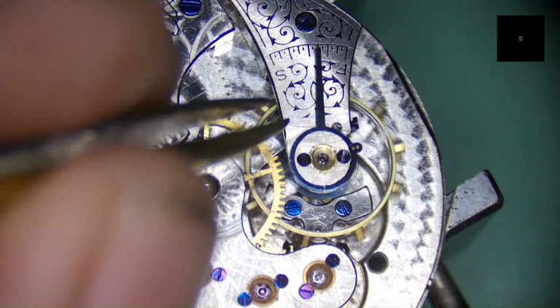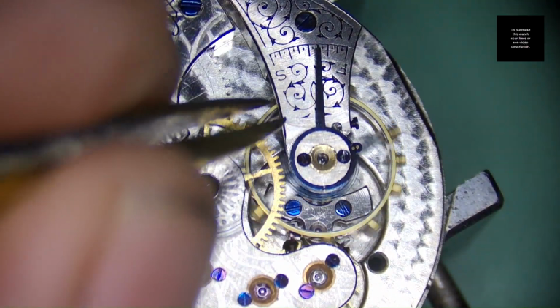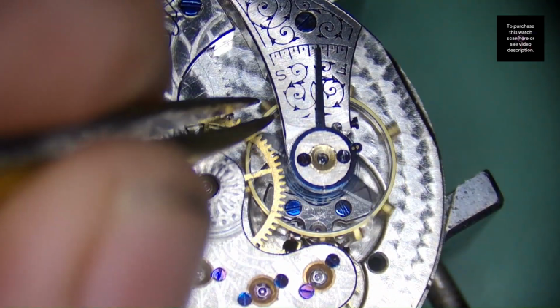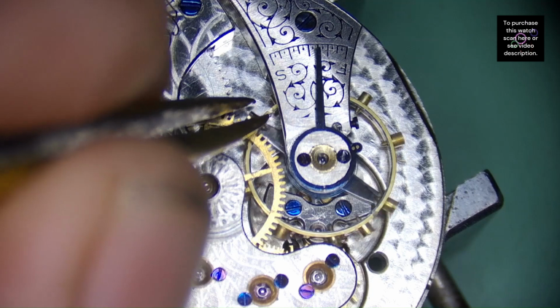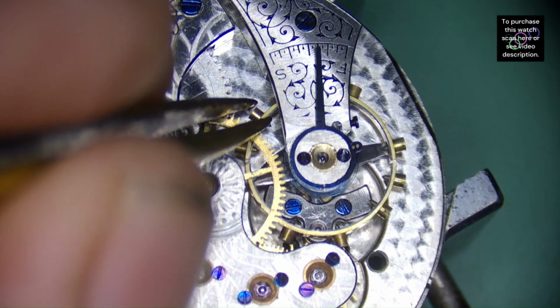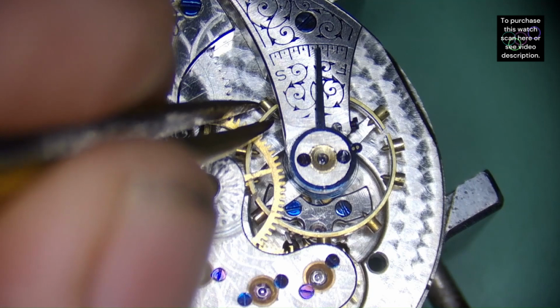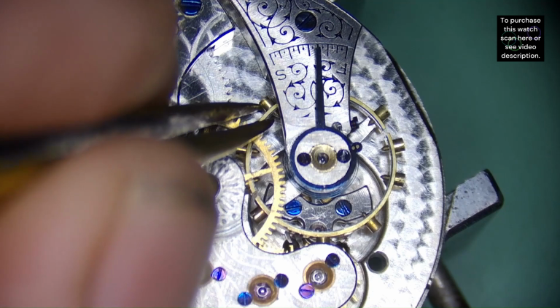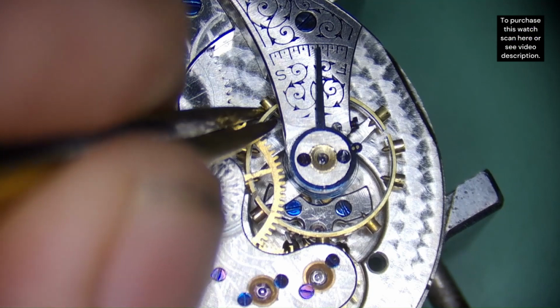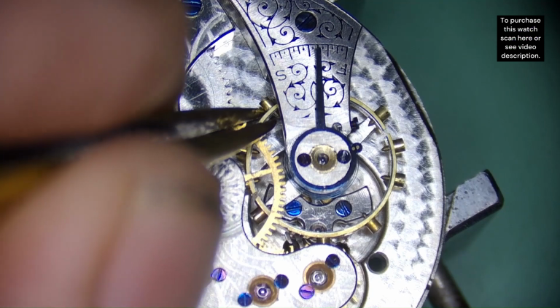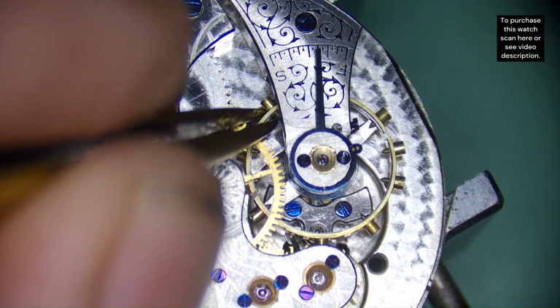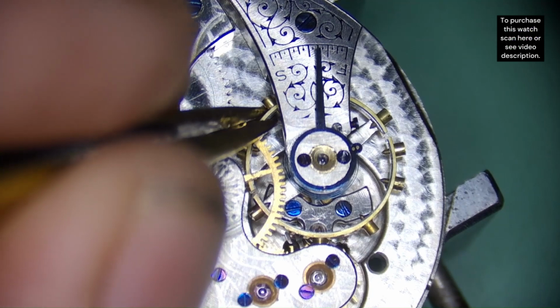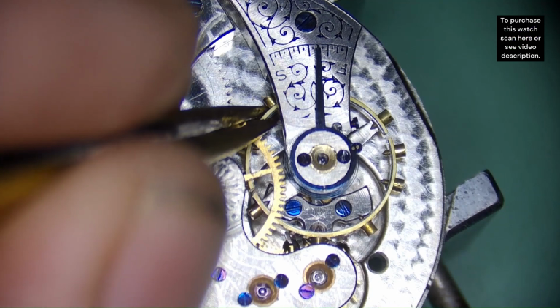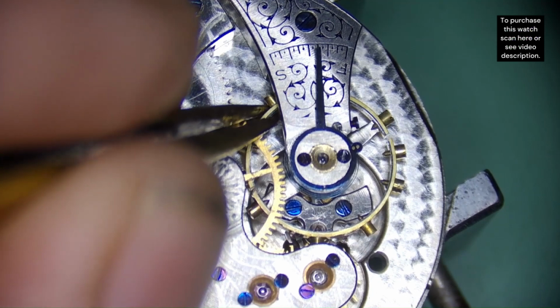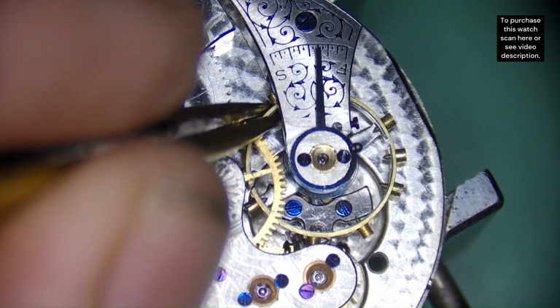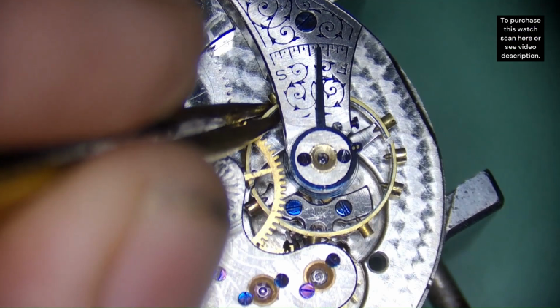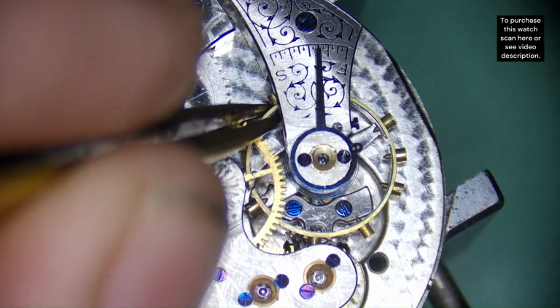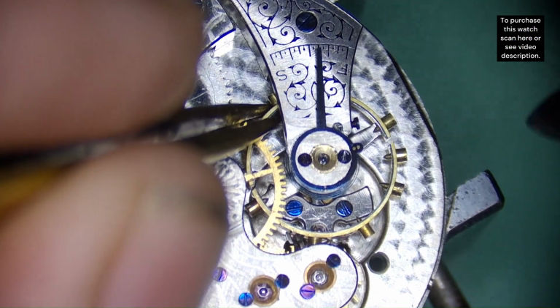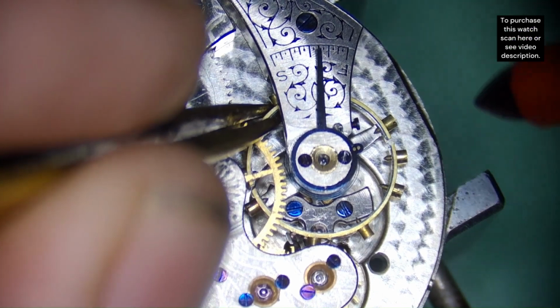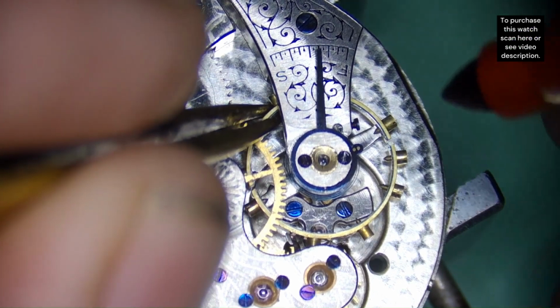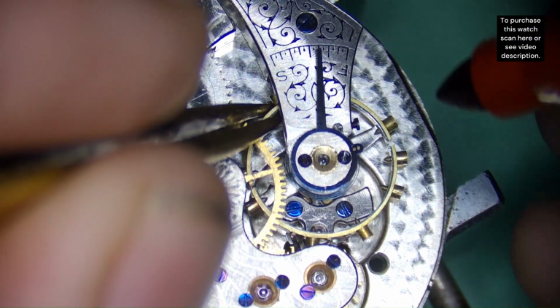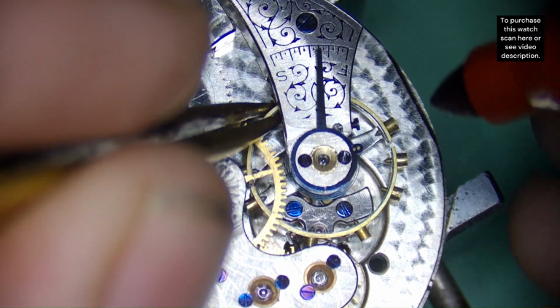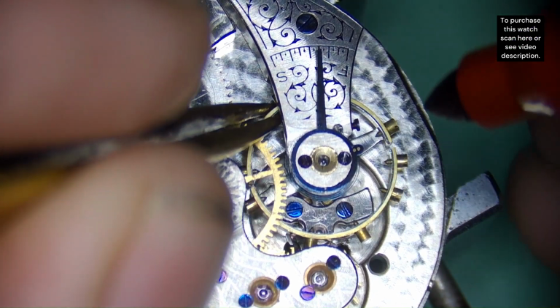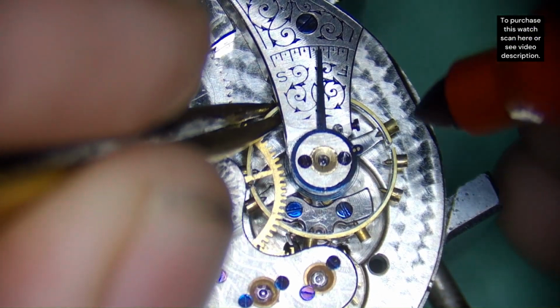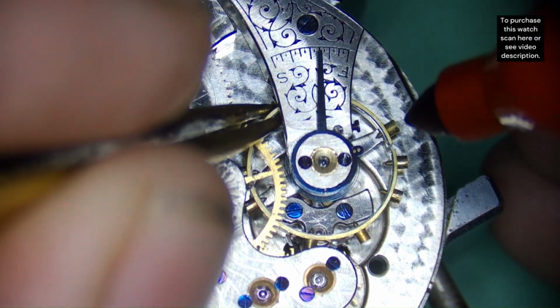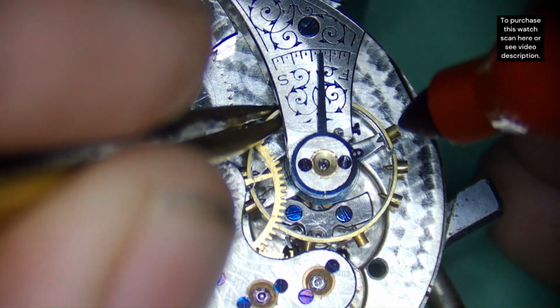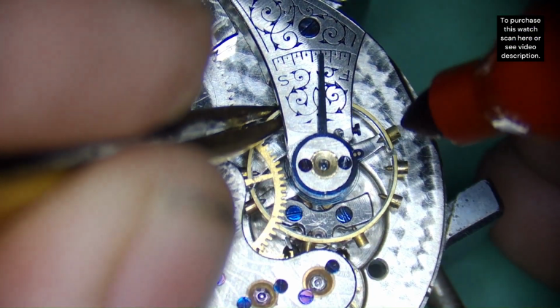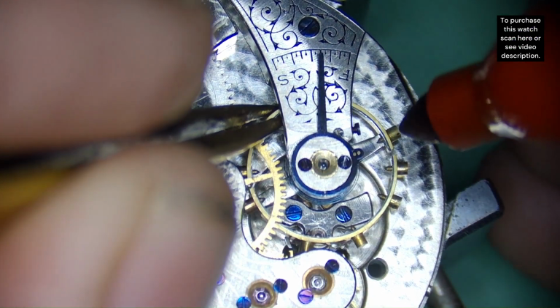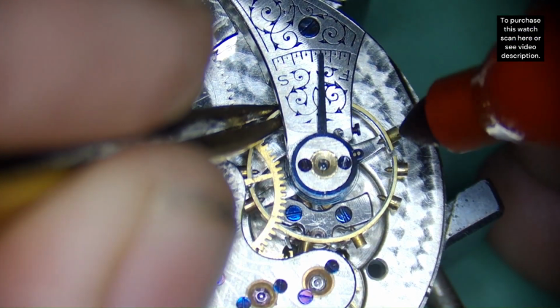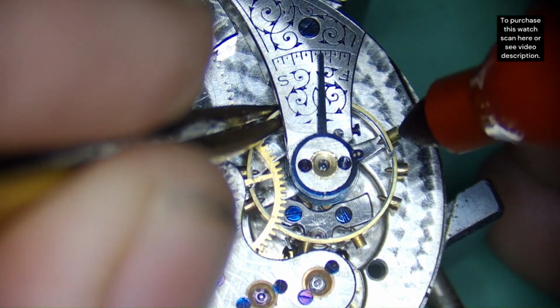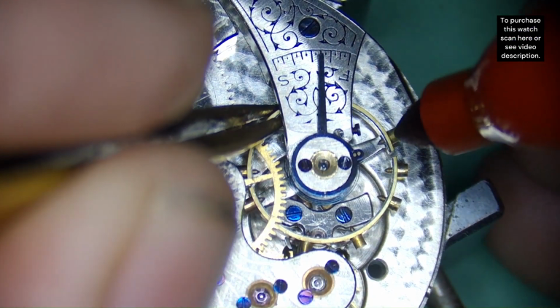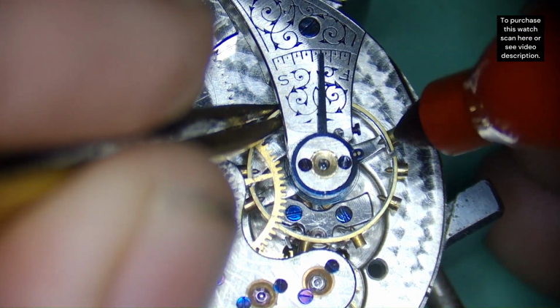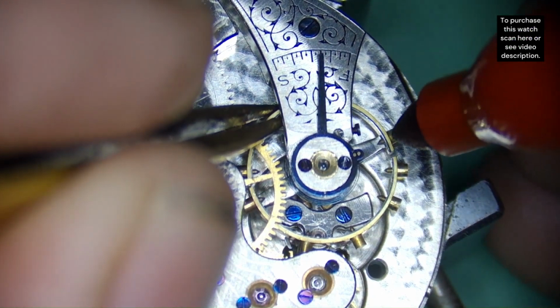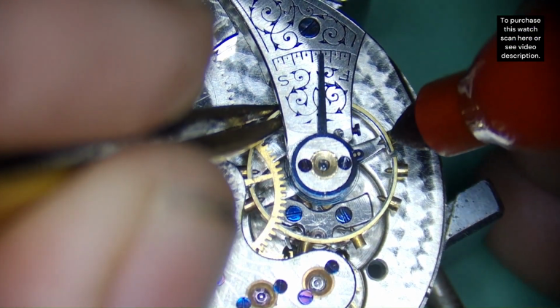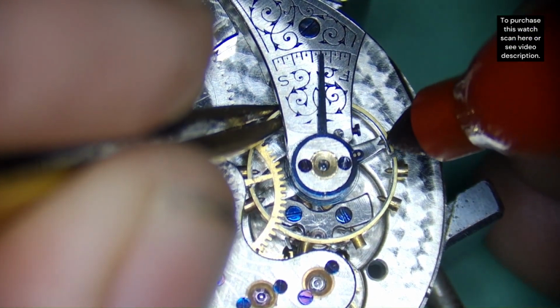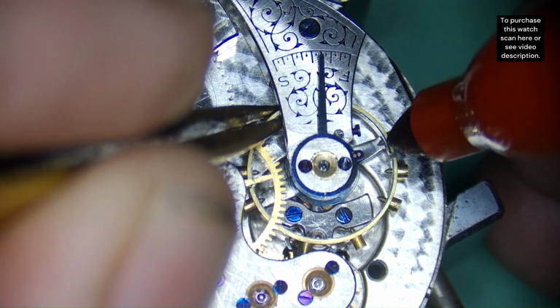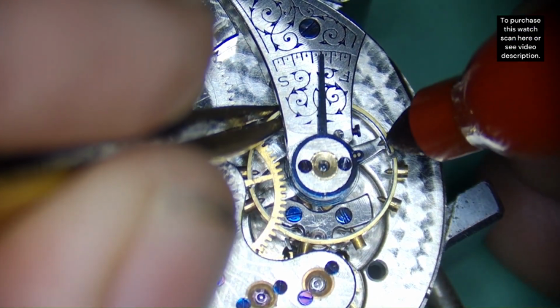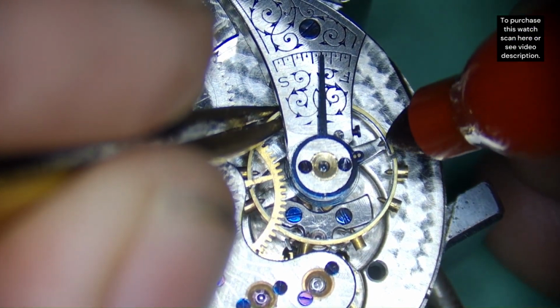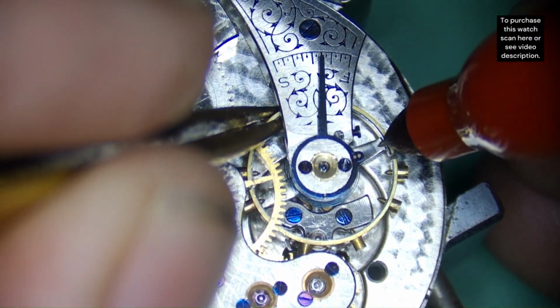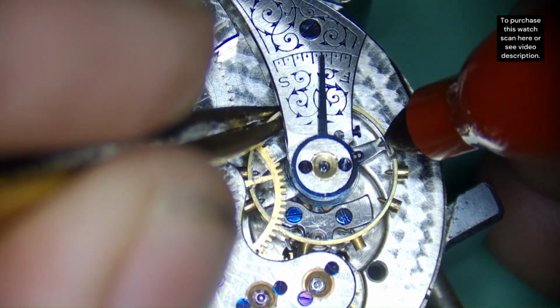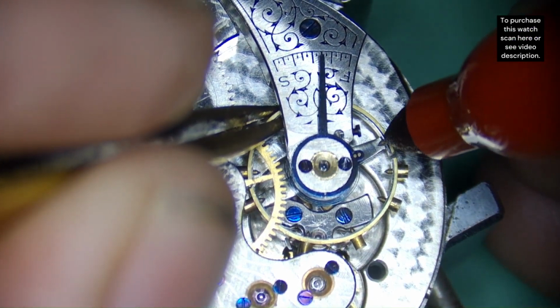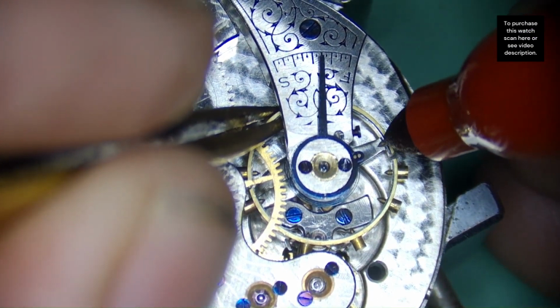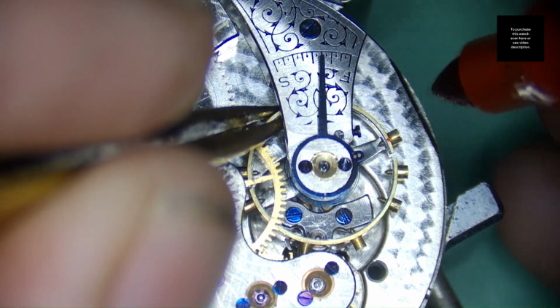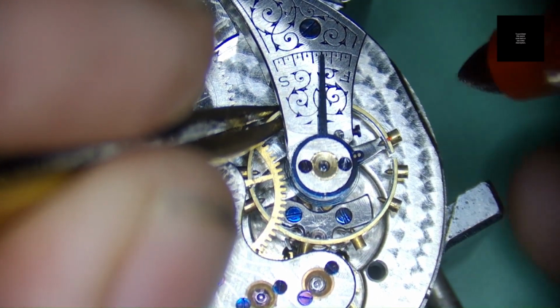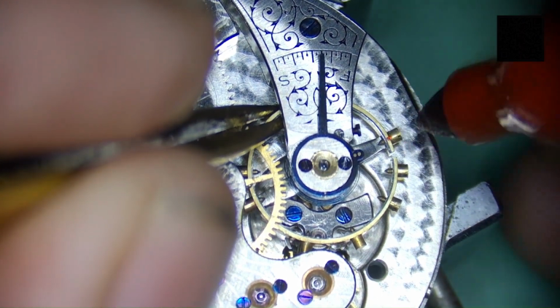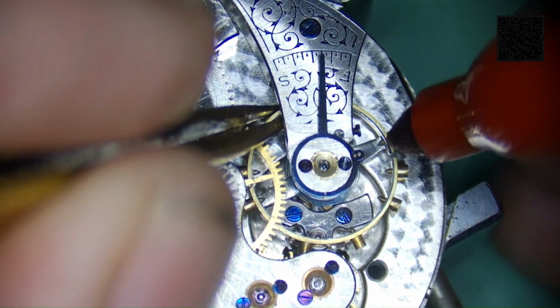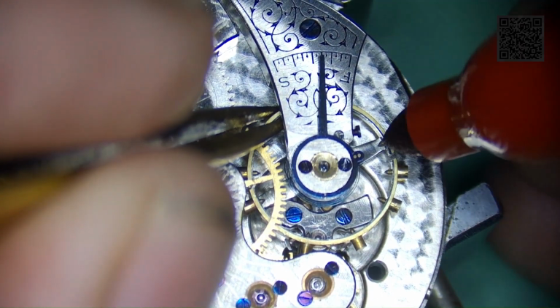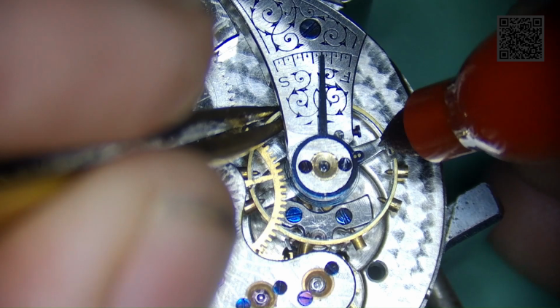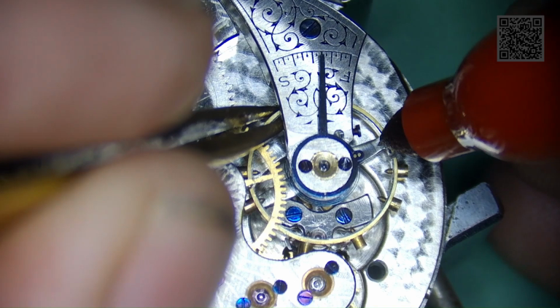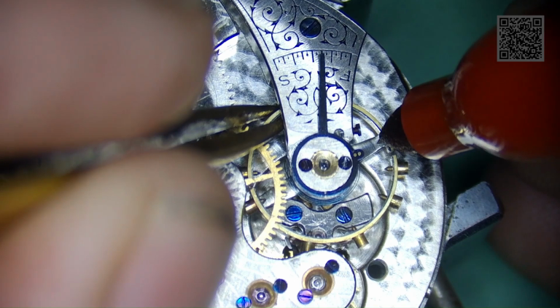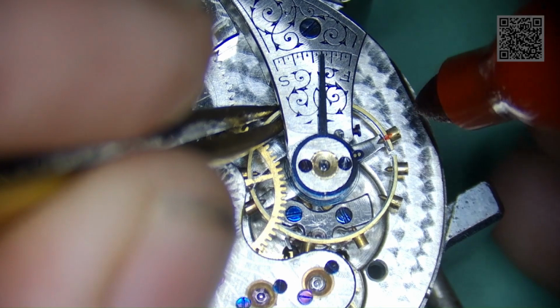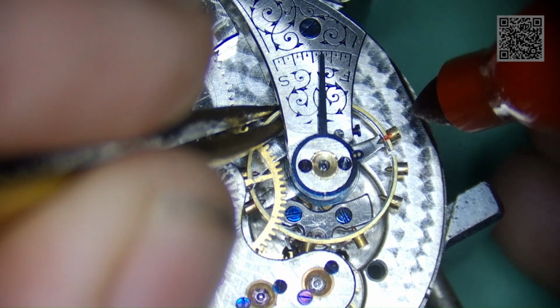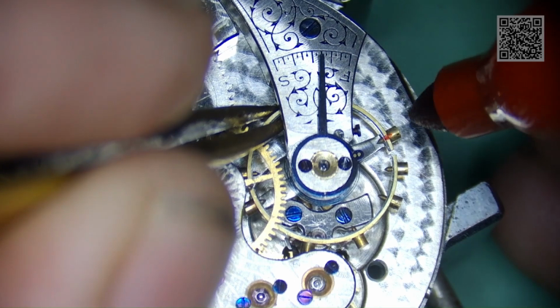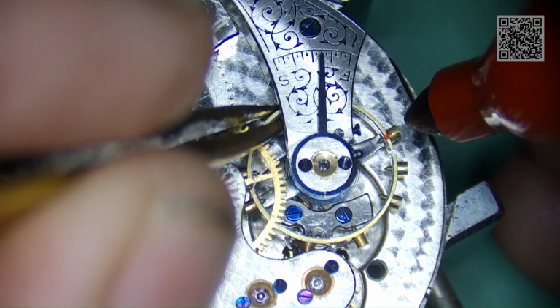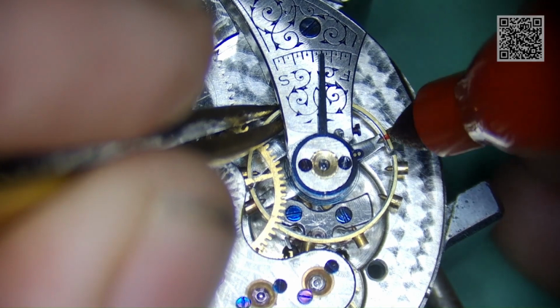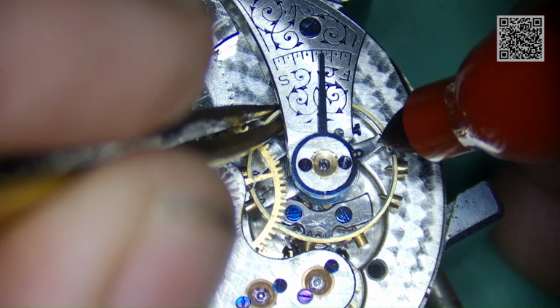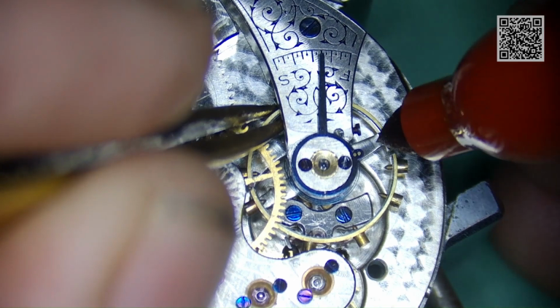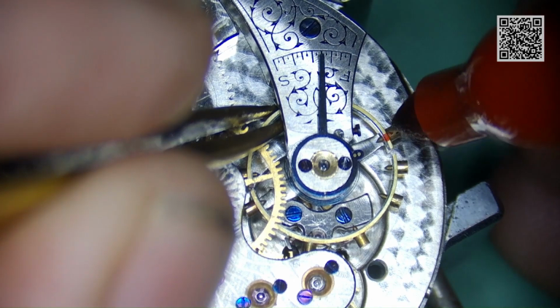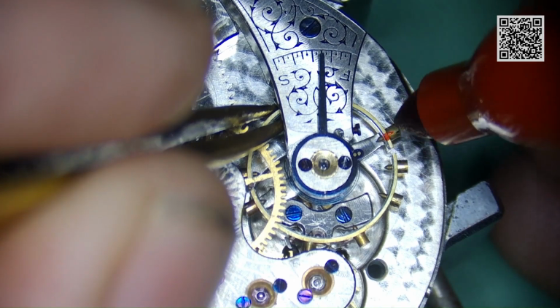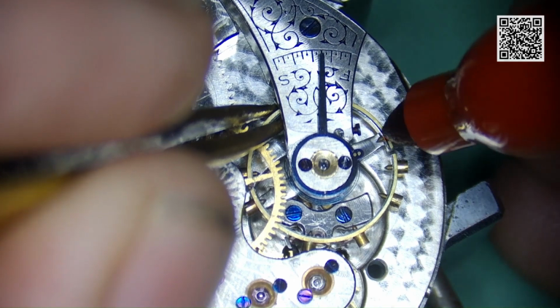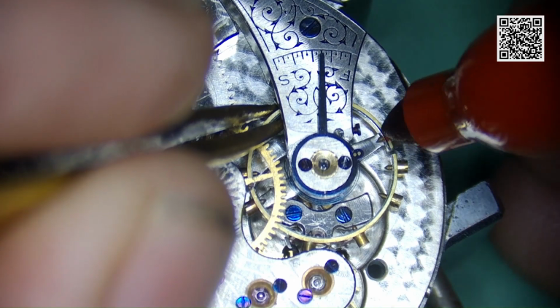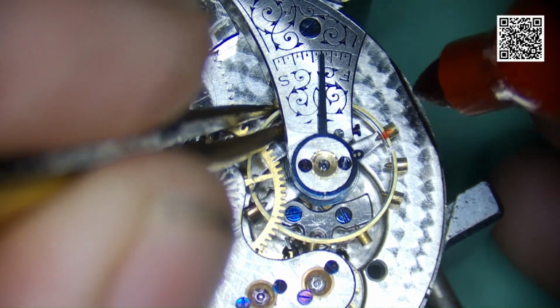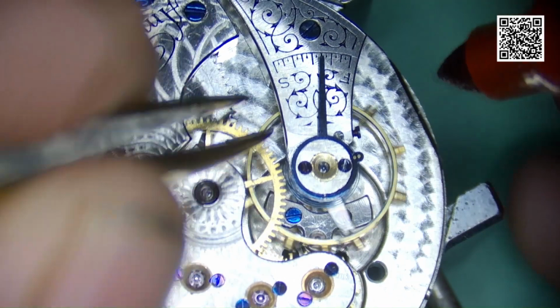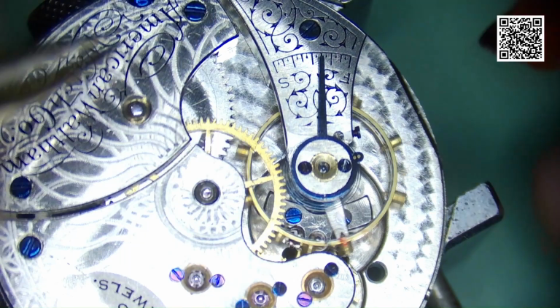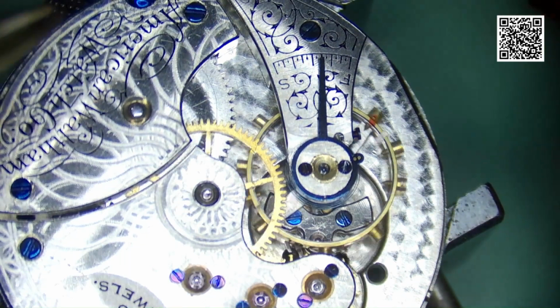That's because the time grapher is set to 52 degrees of lift angle, but we don't know the lift angle on this movement. So I'm going to figure that out now.